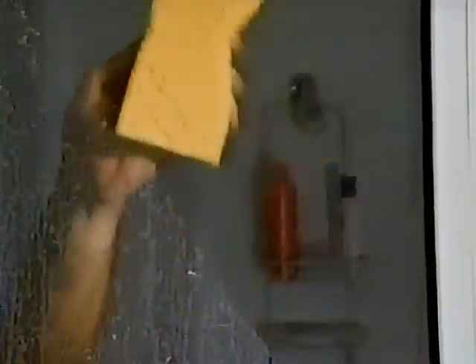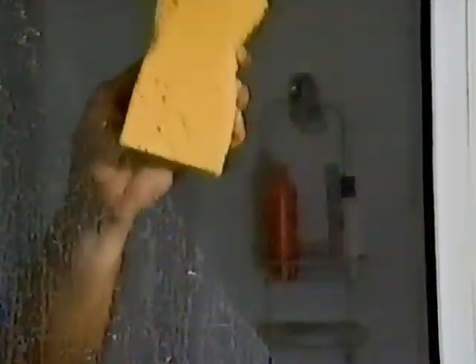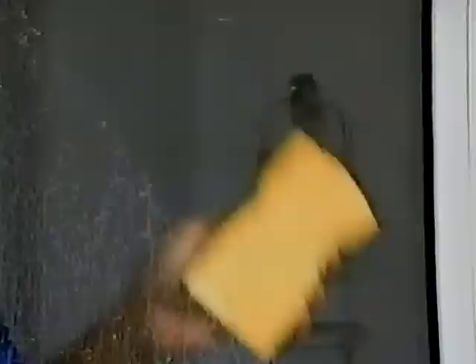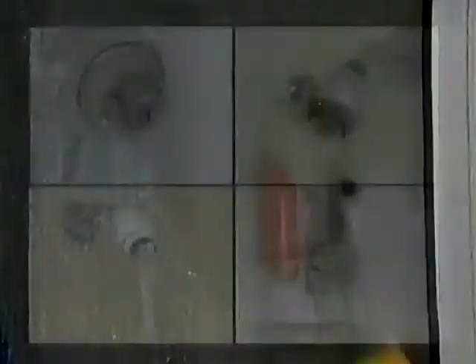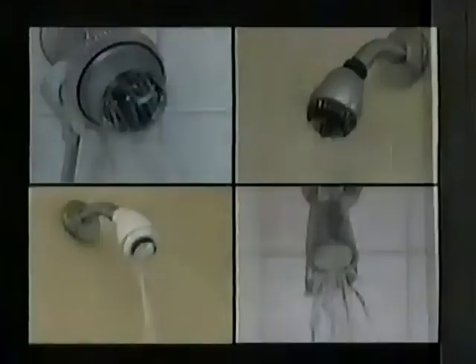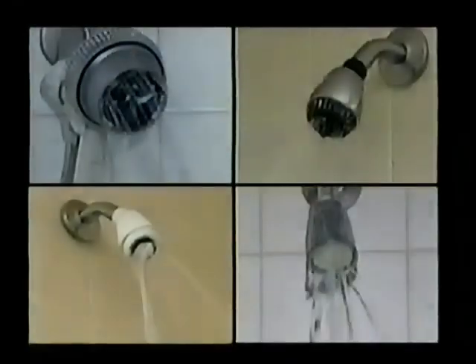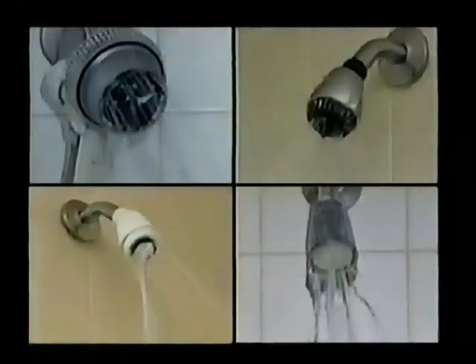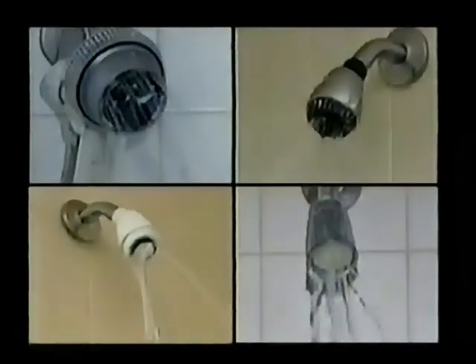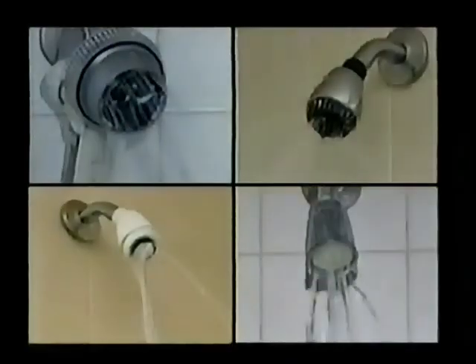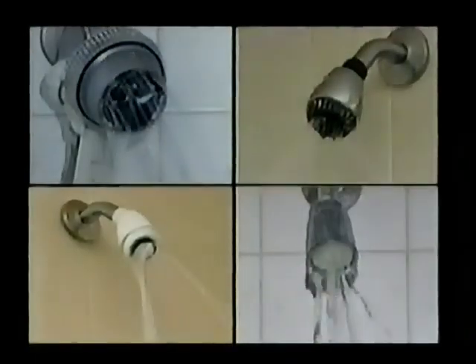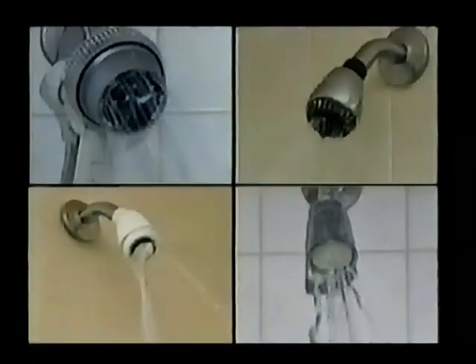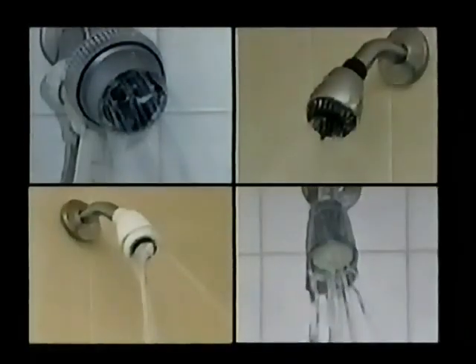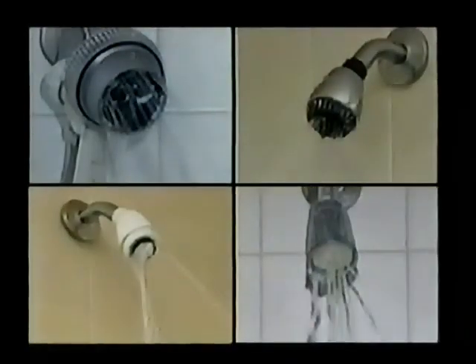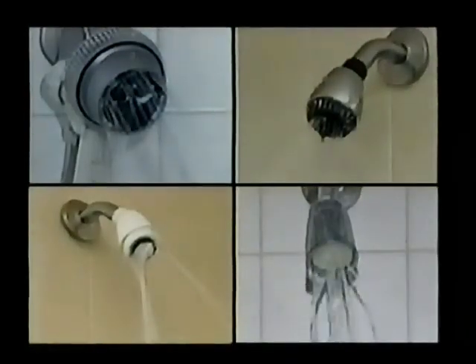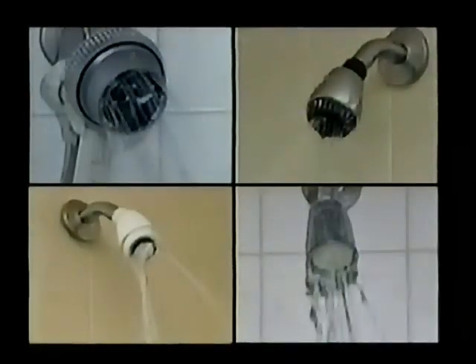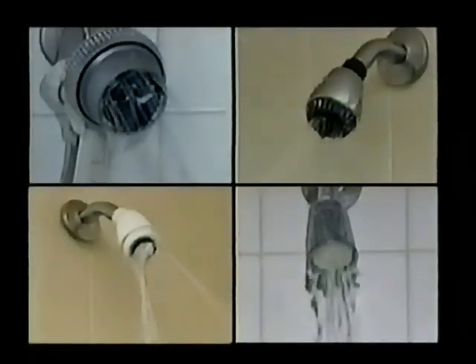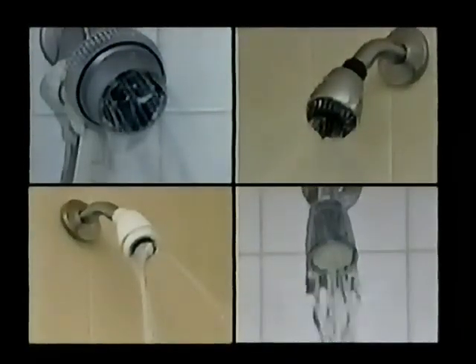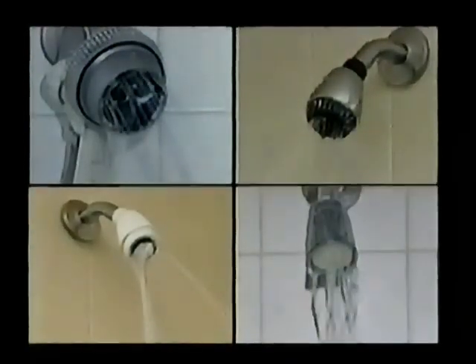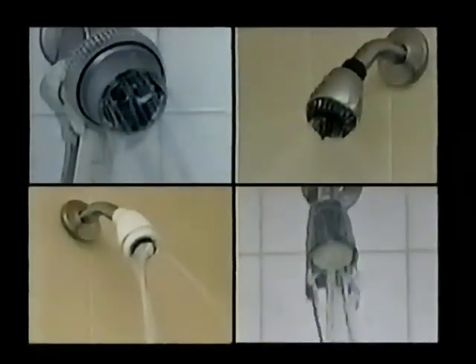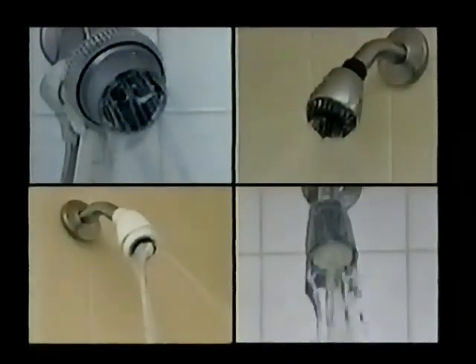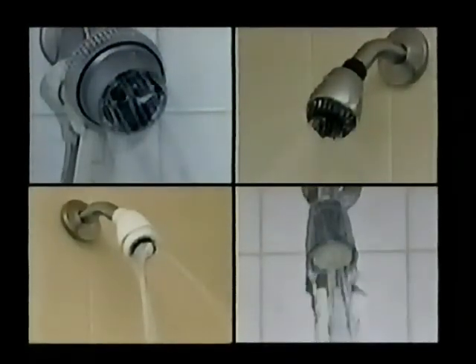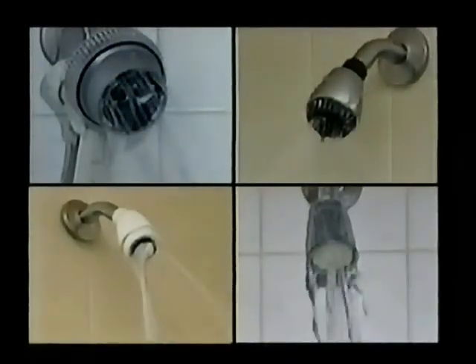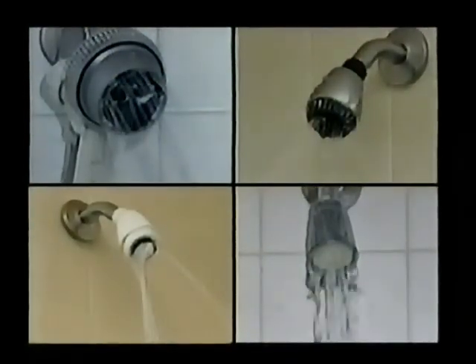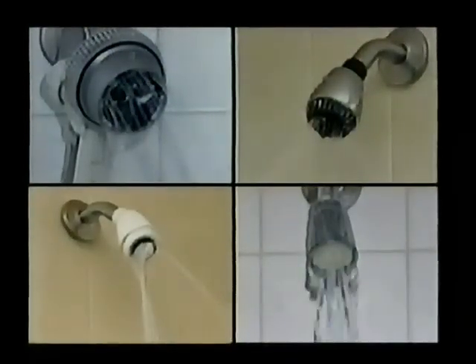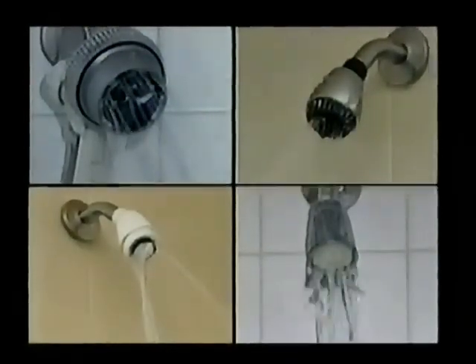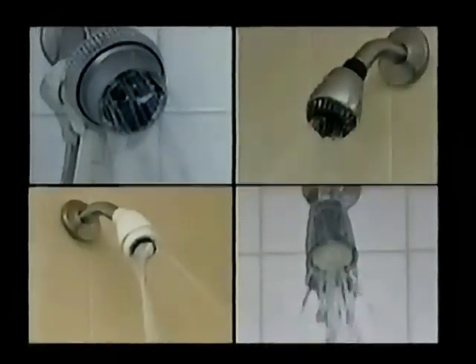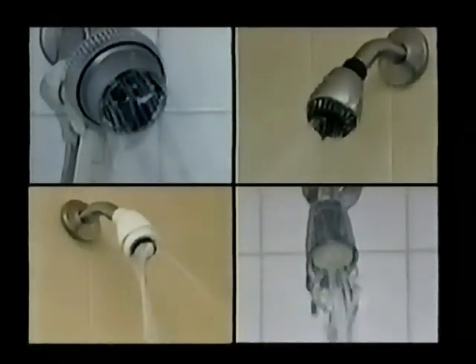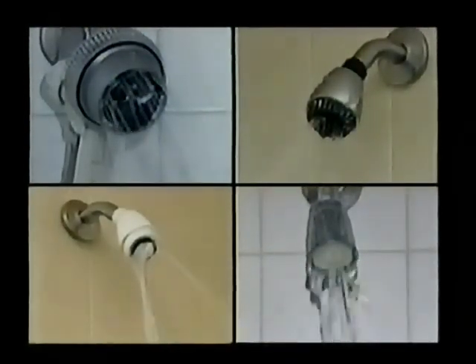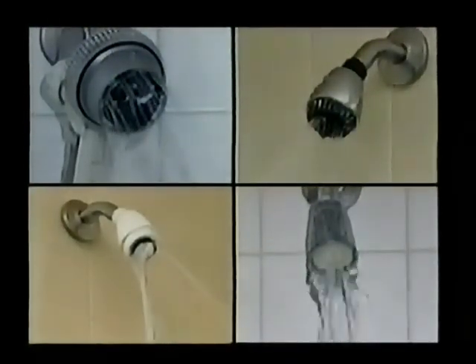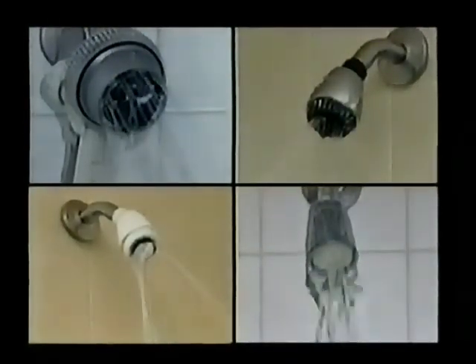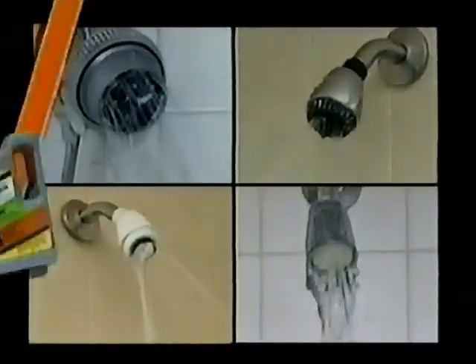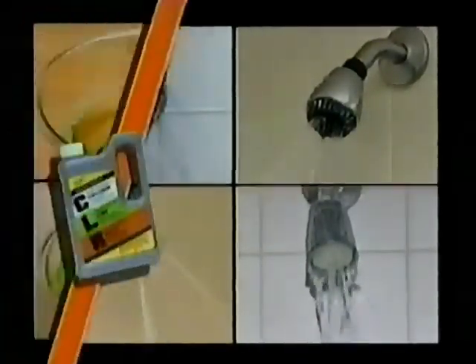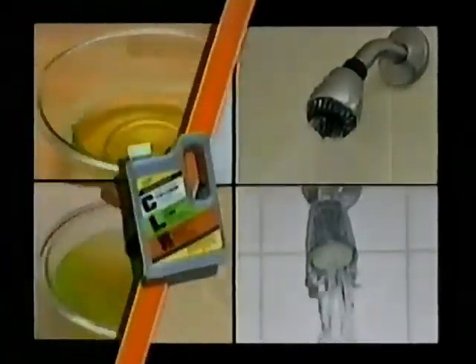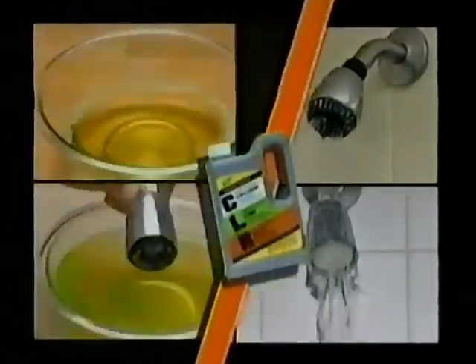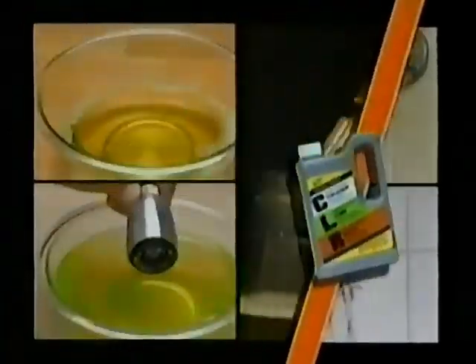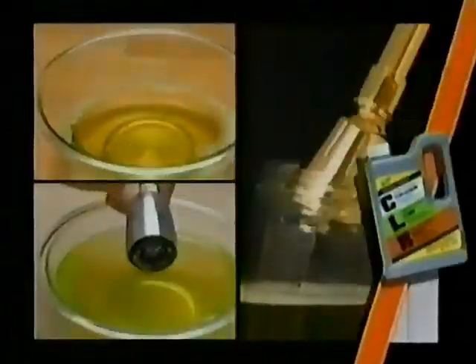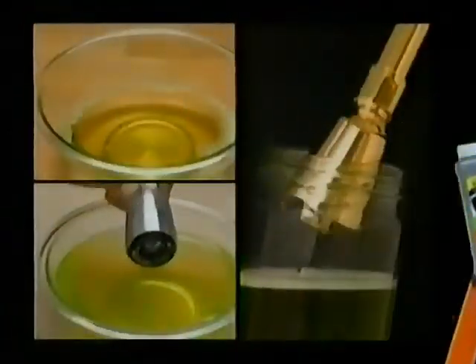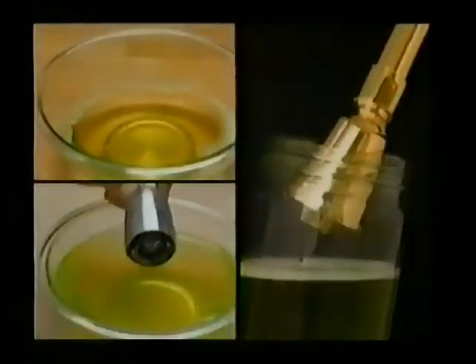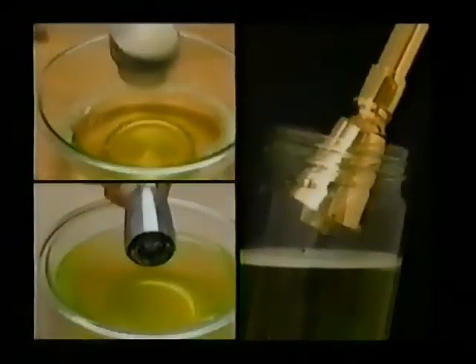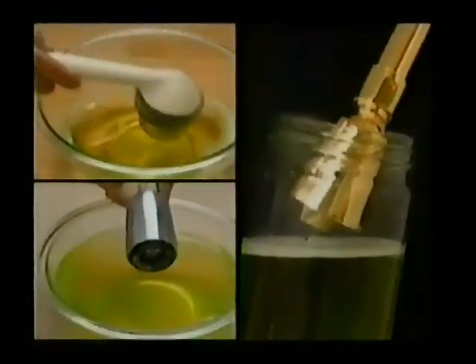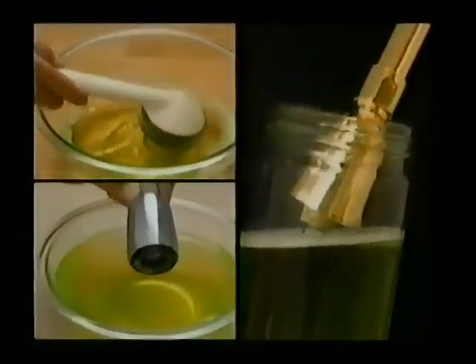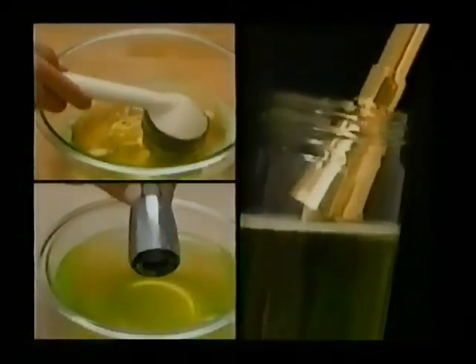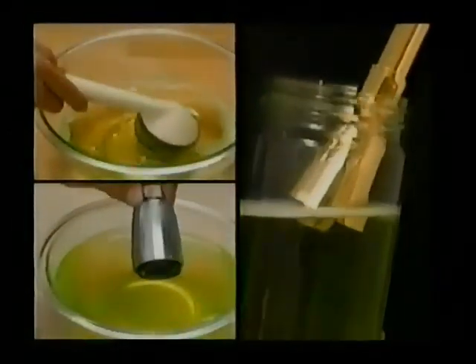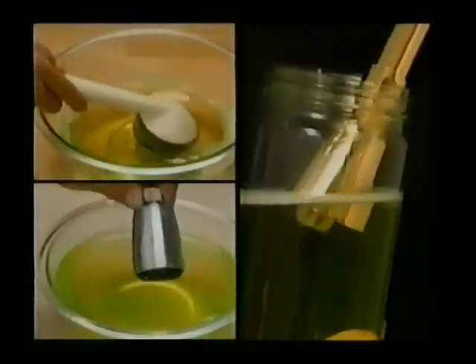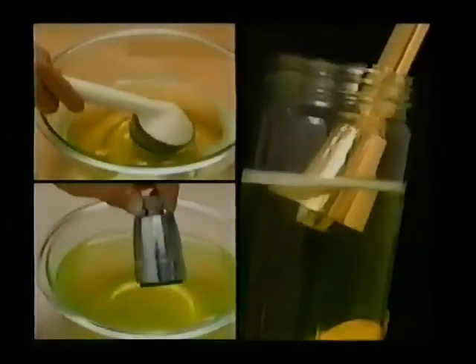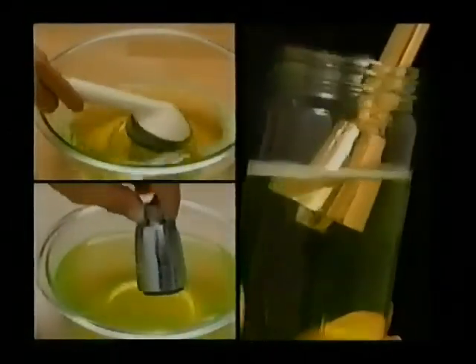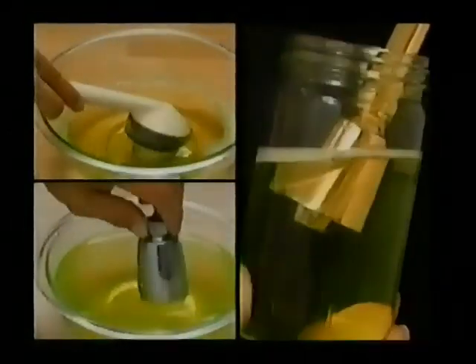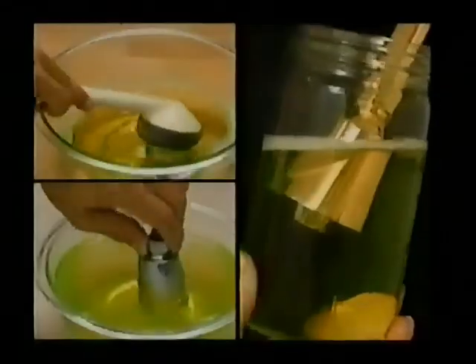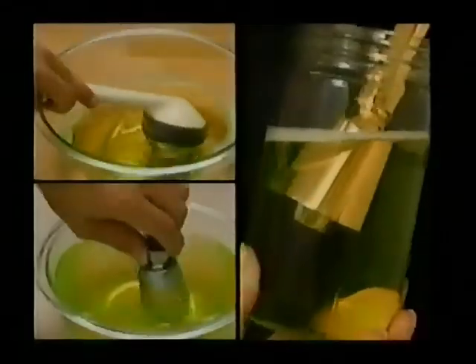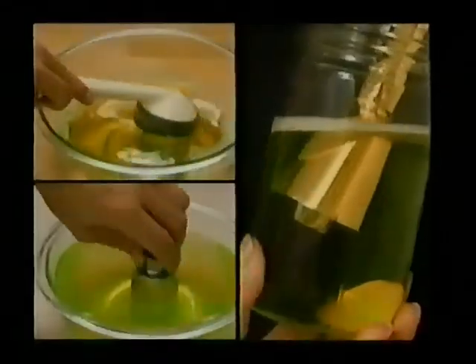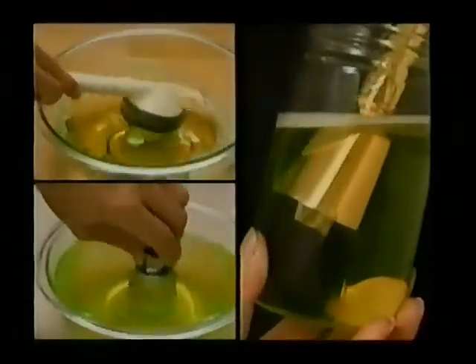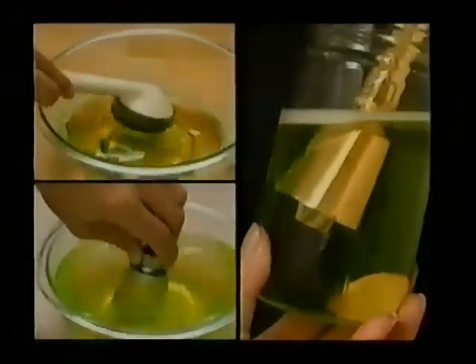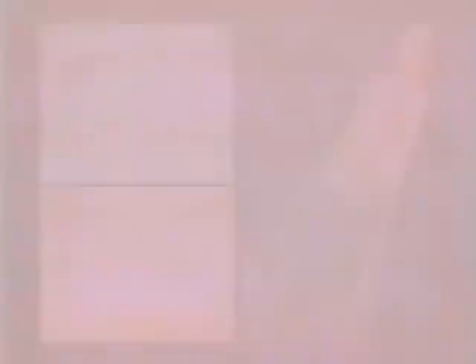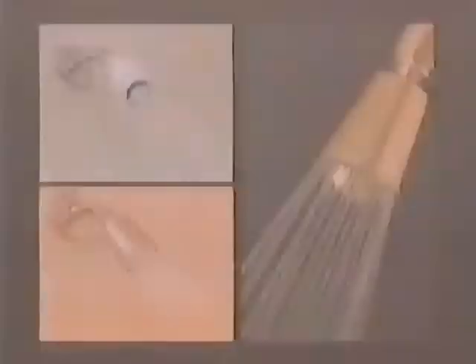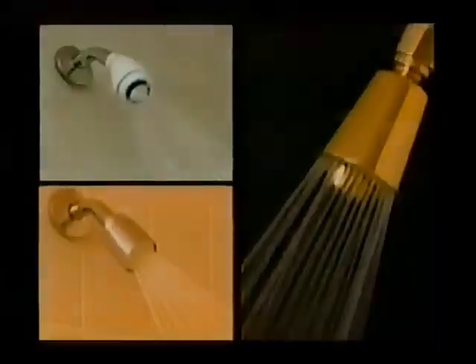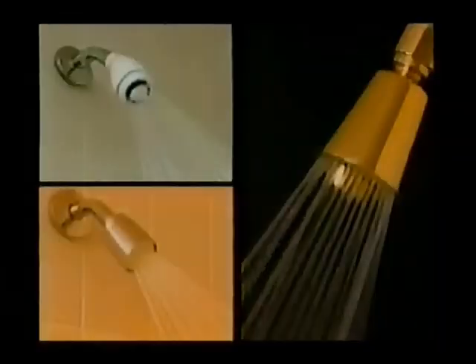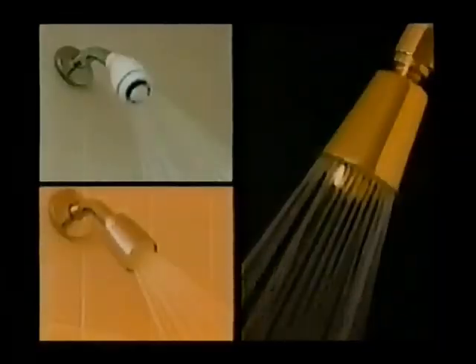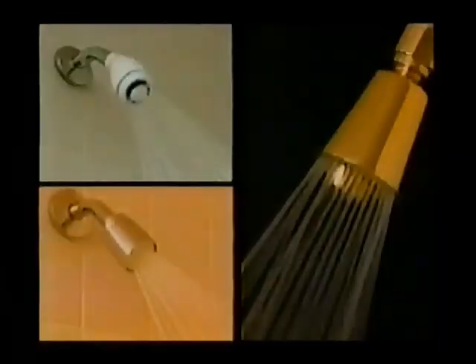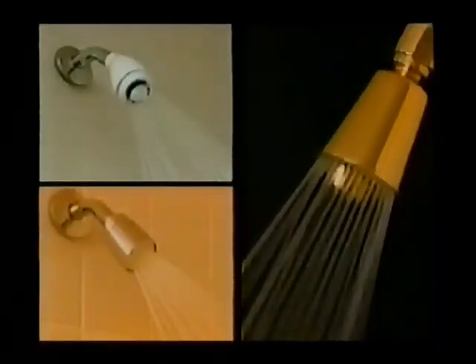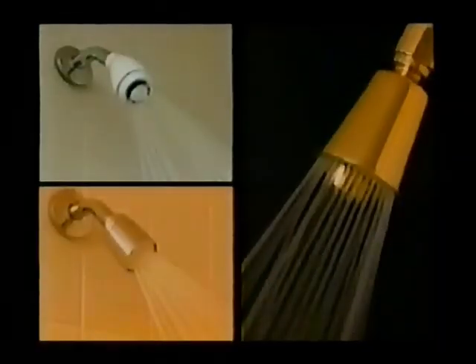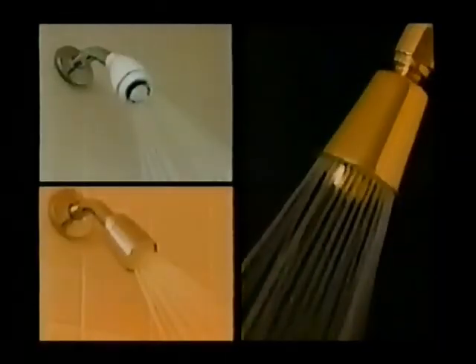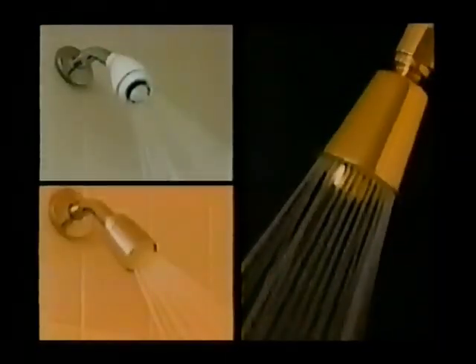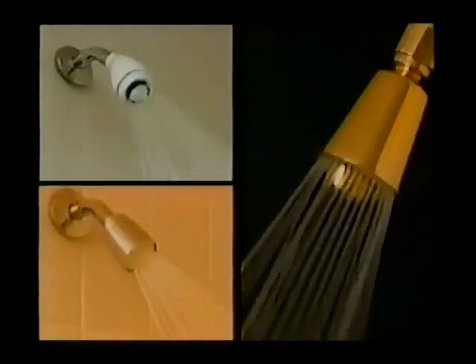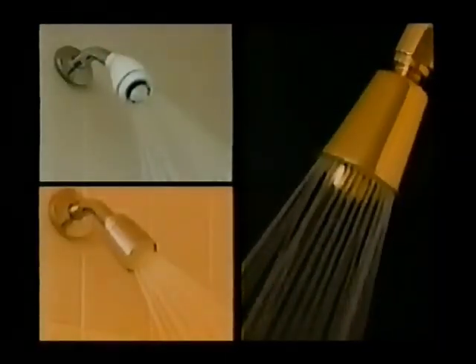These calcium and lime deposits cause your shower heads to spray in all directions. But just dip your clogged shower head in CLR and instantly it works like new.